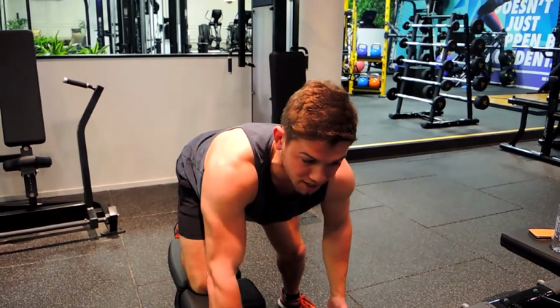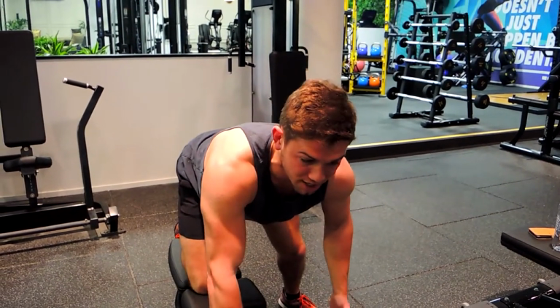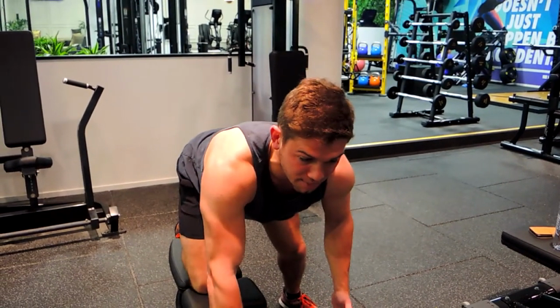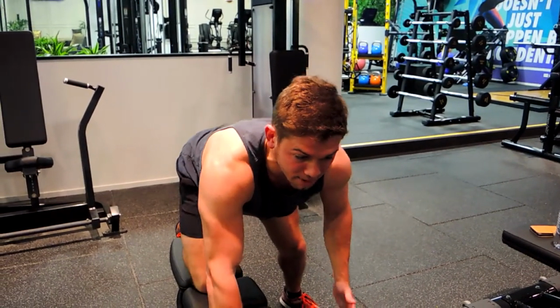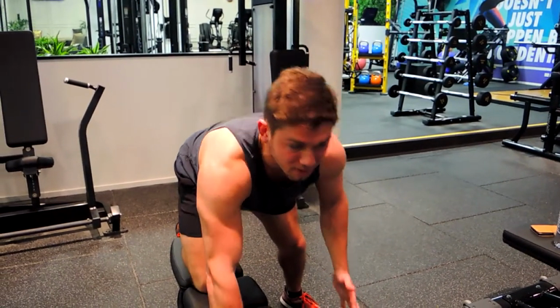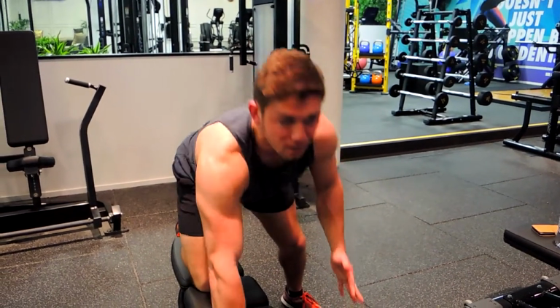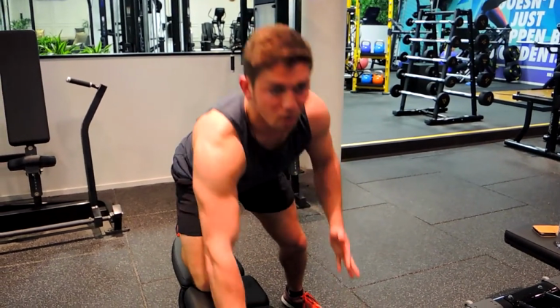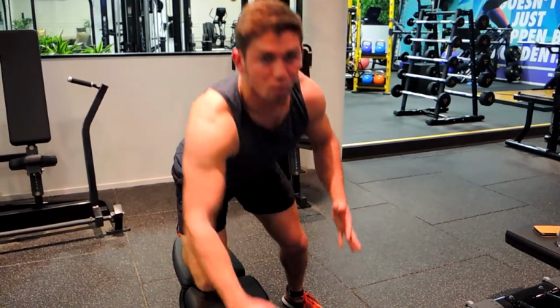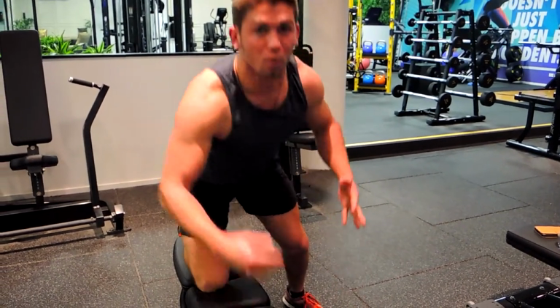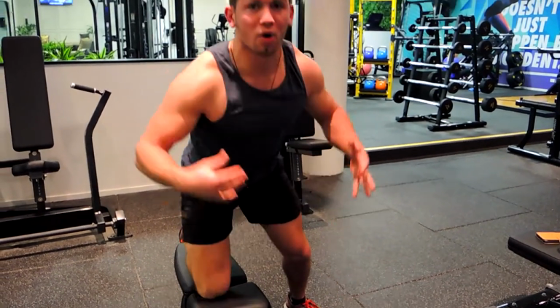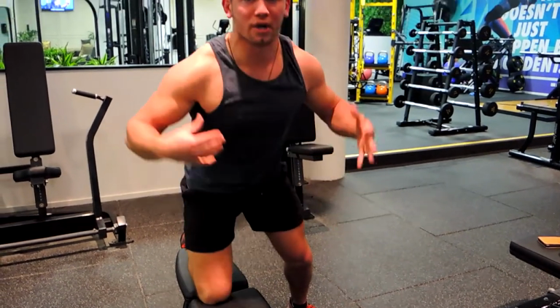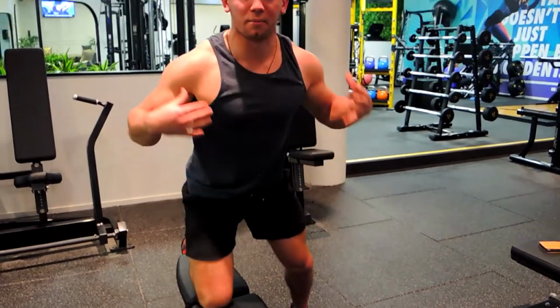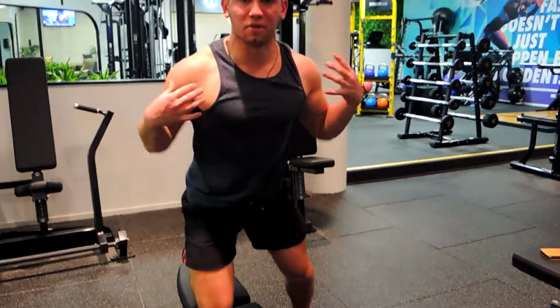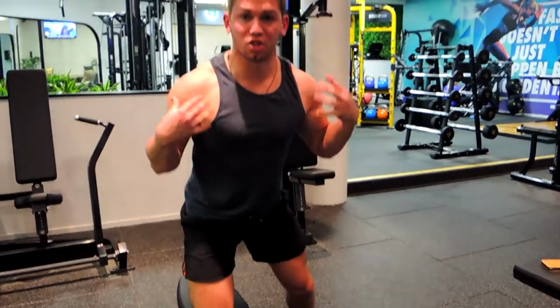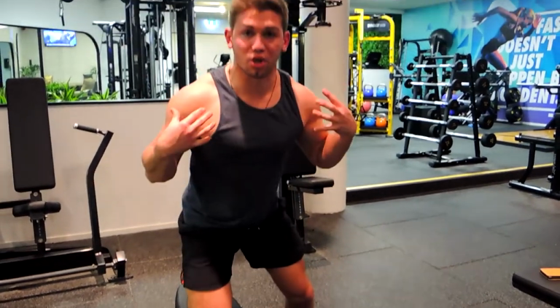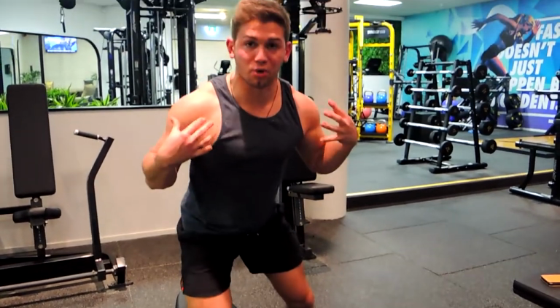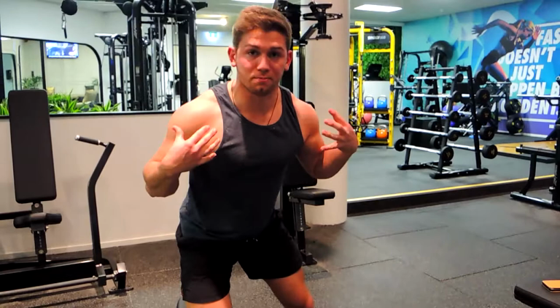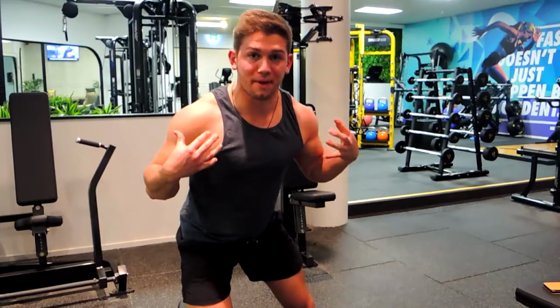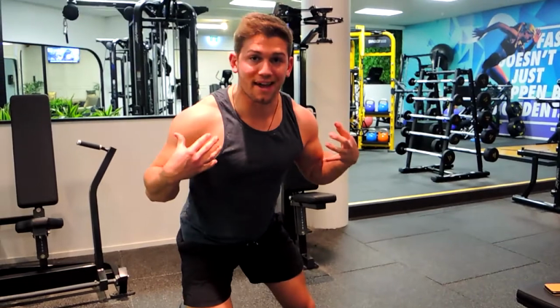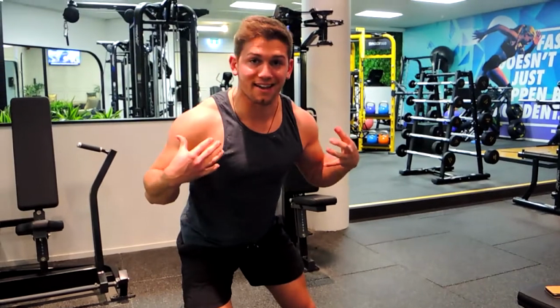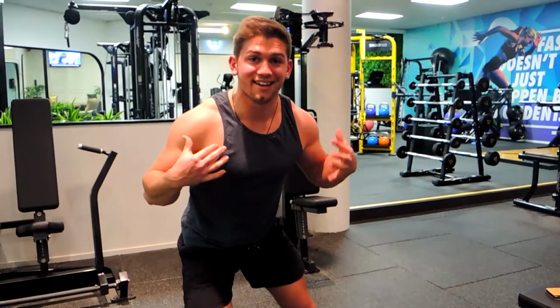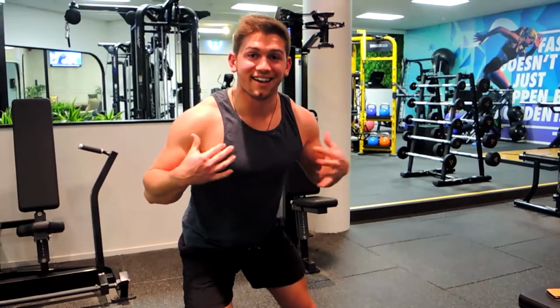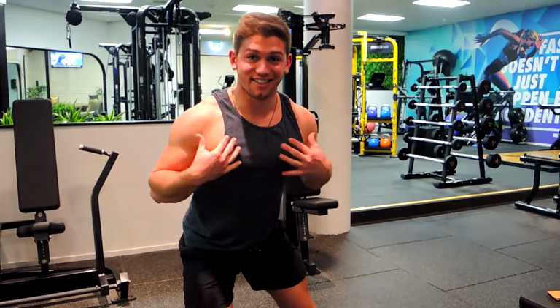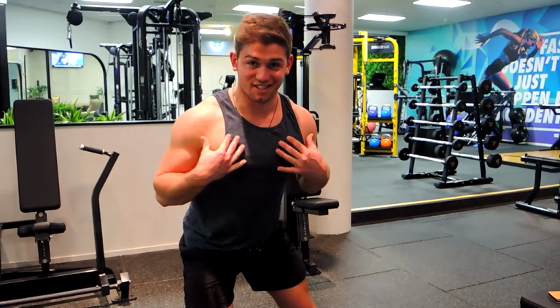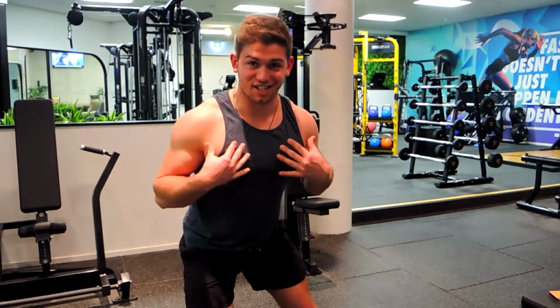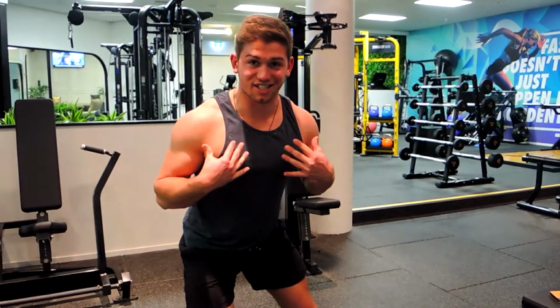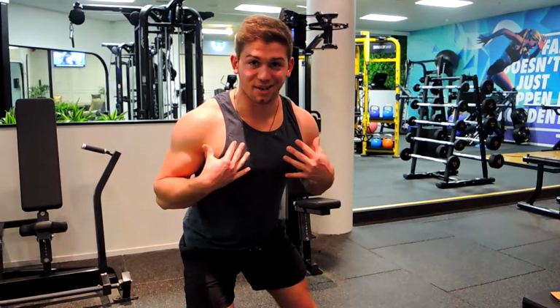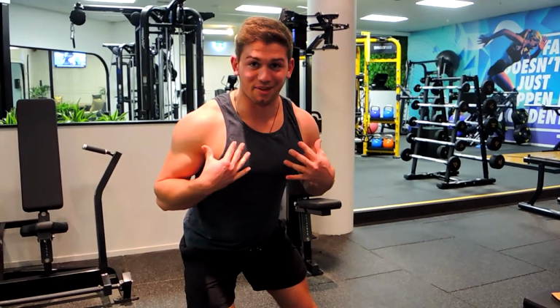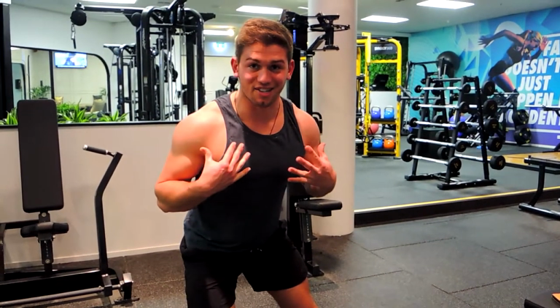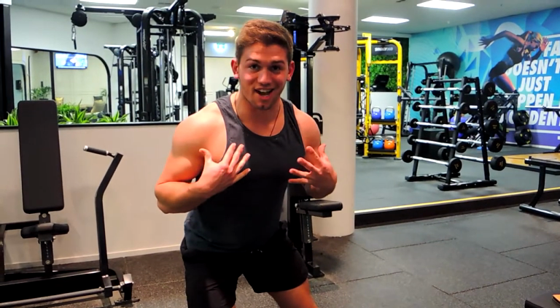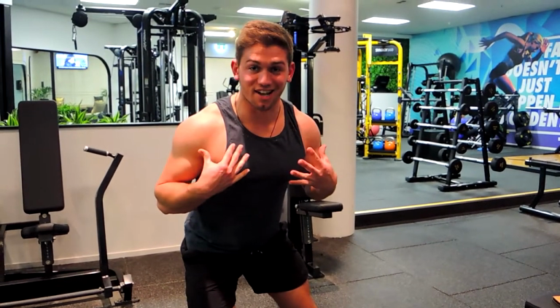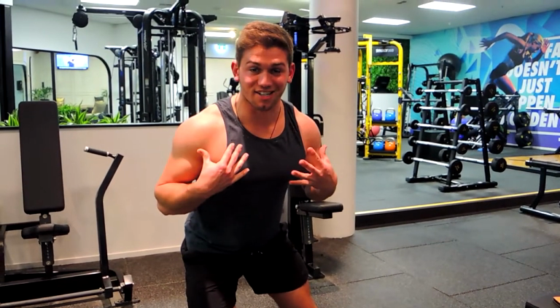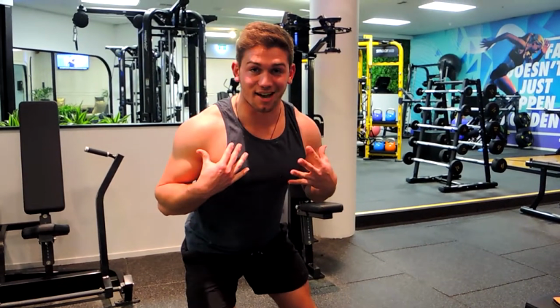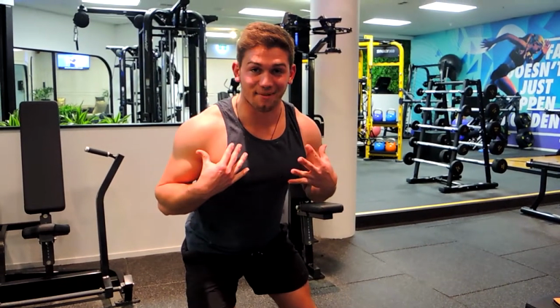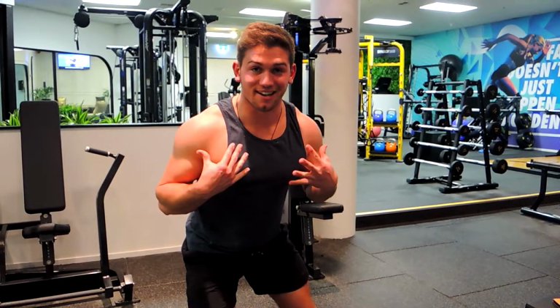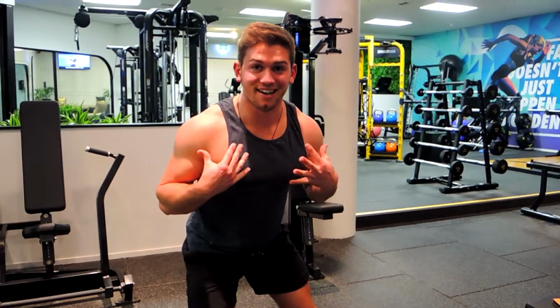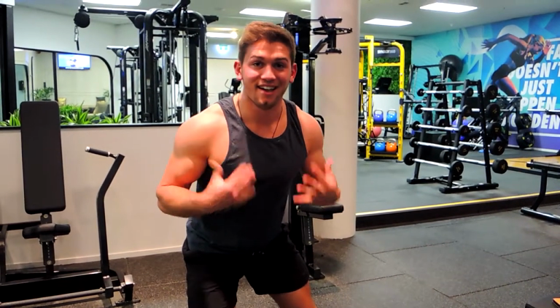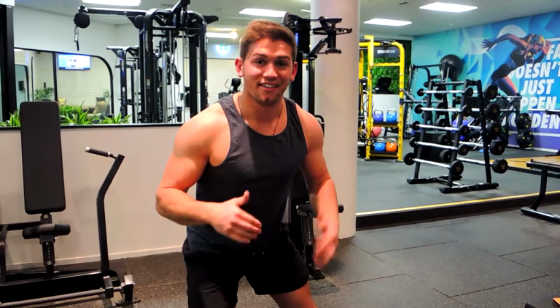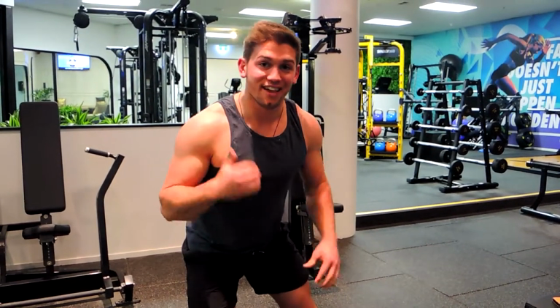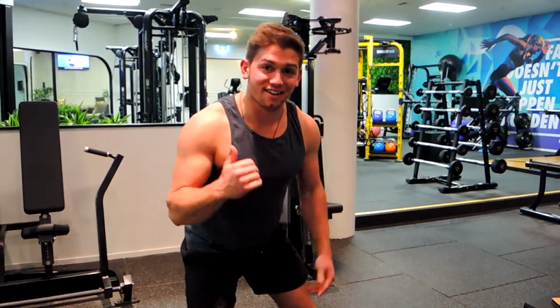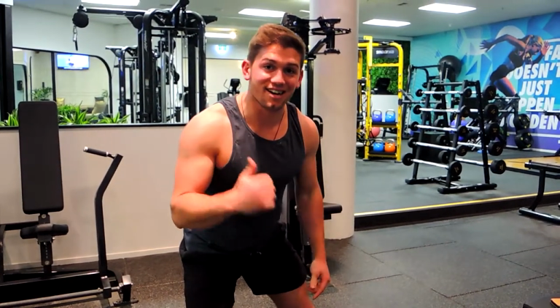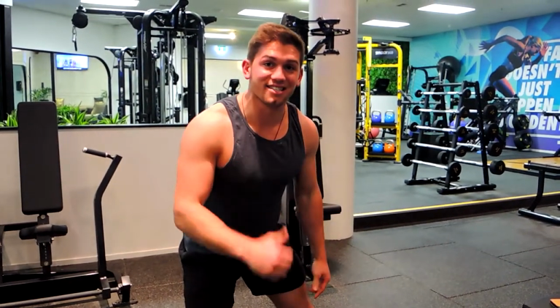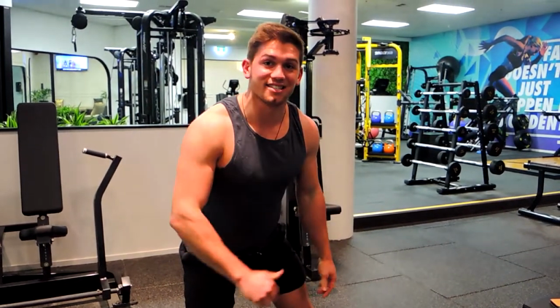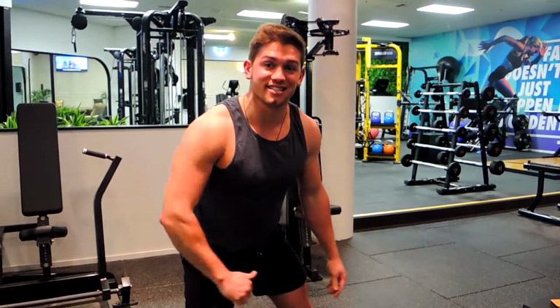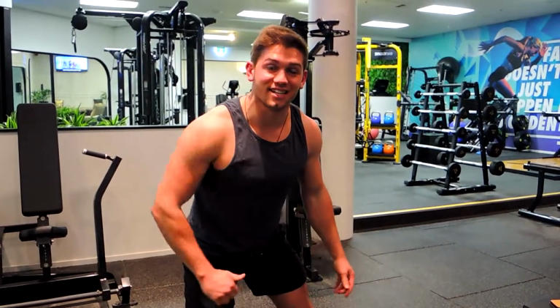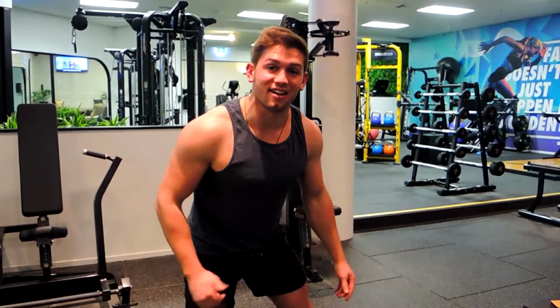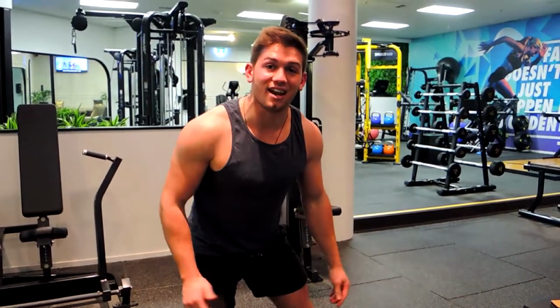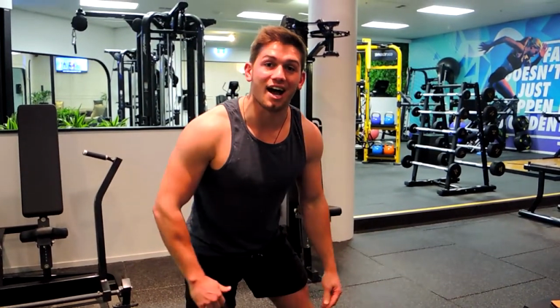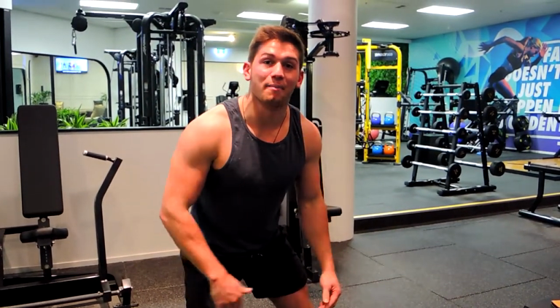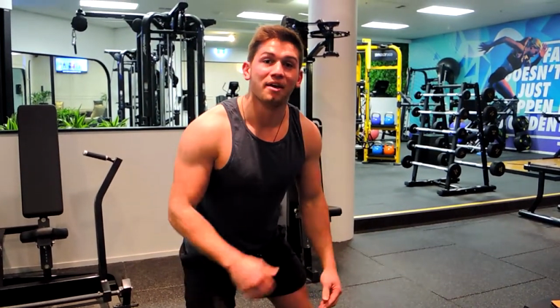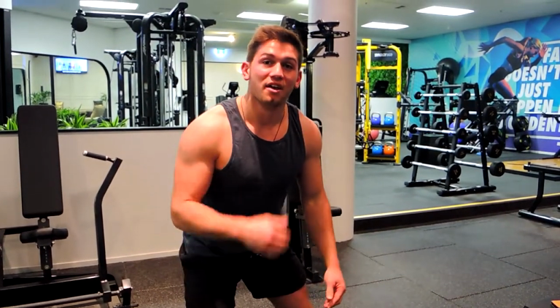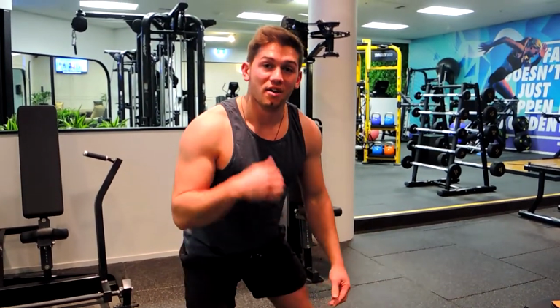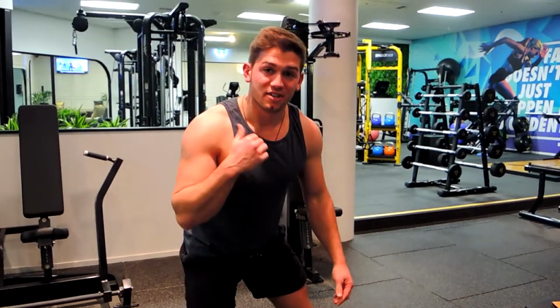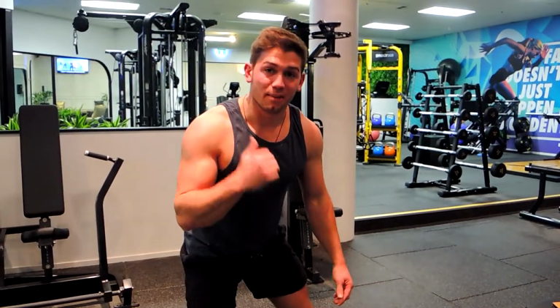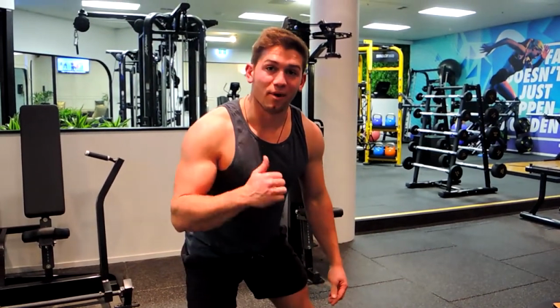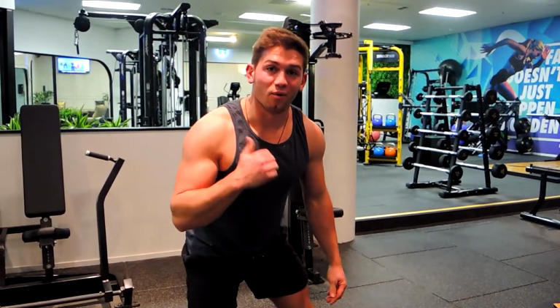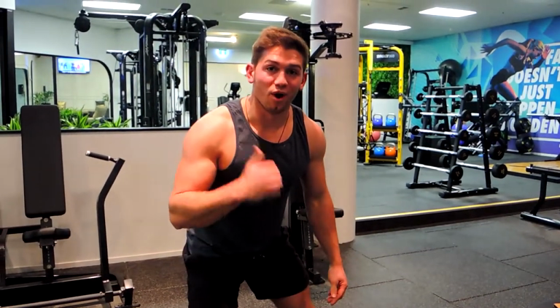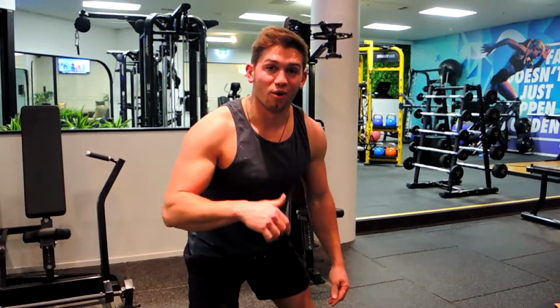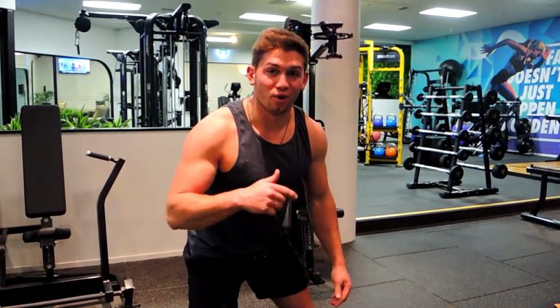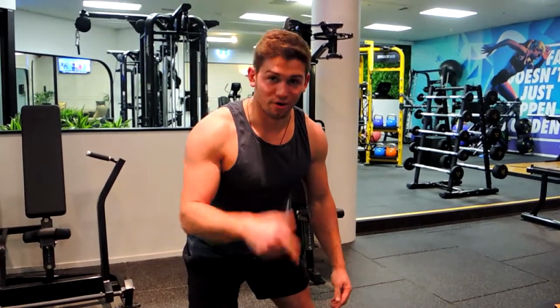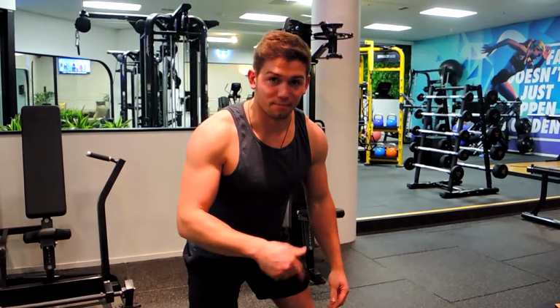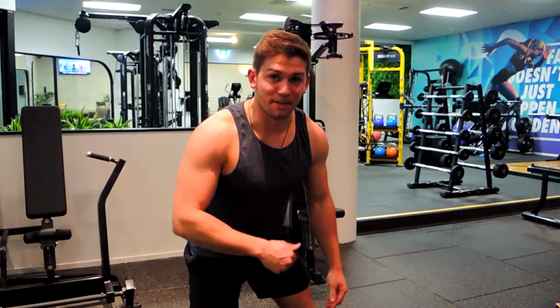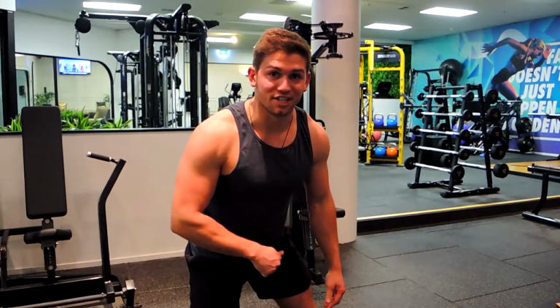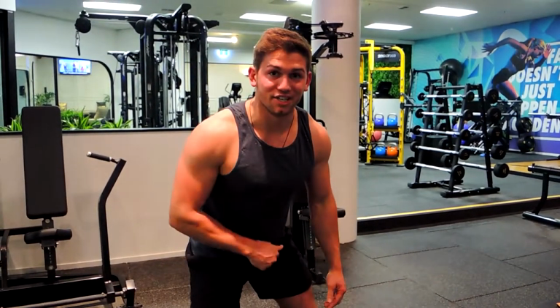Keep the shoulders back and the chest up the entire time. And that, guys, is a single arm dumbbell row on a bench.